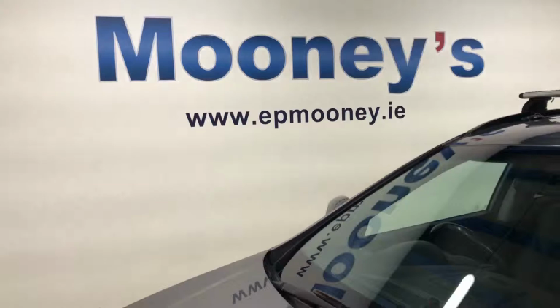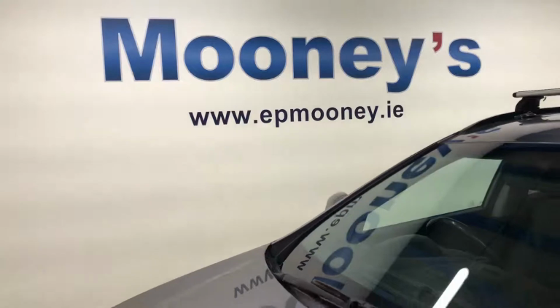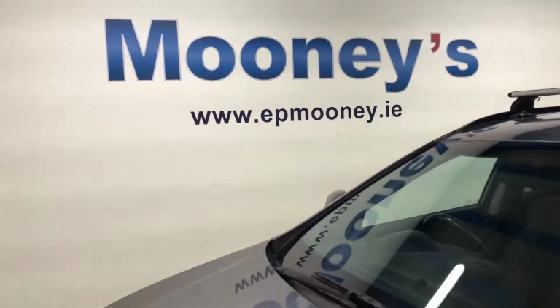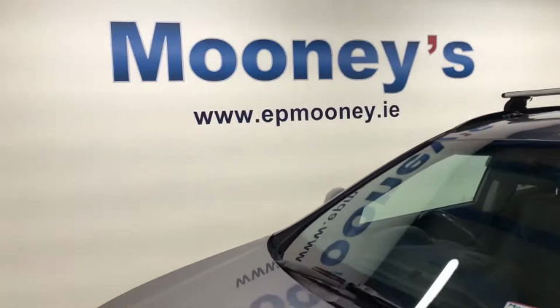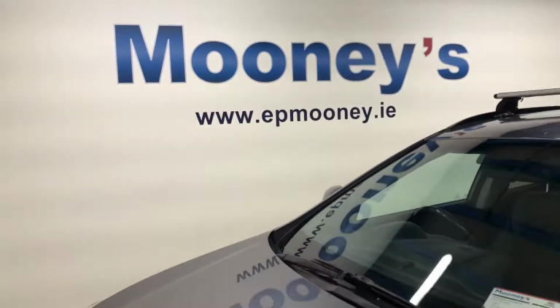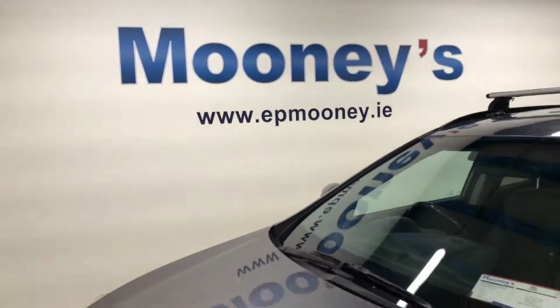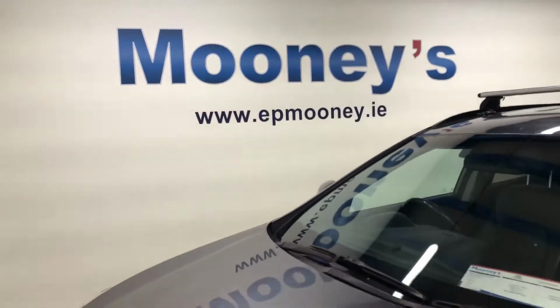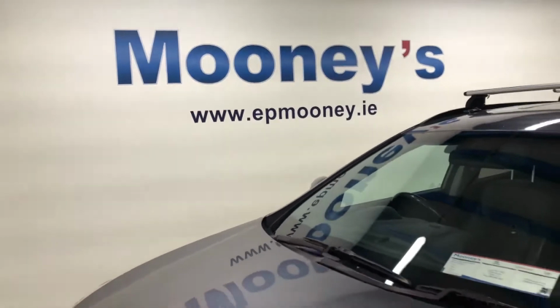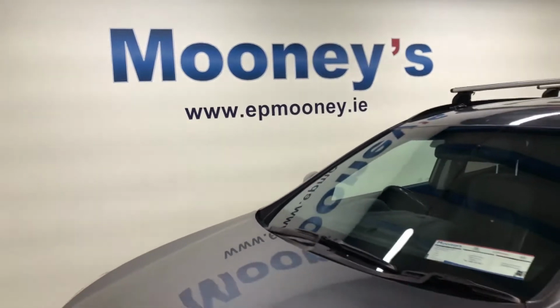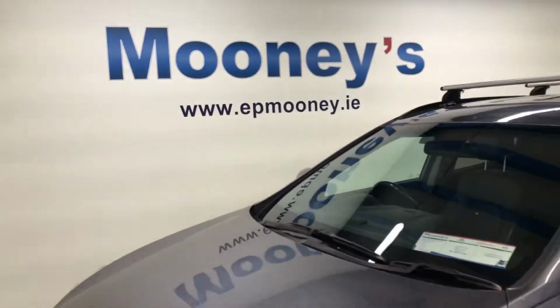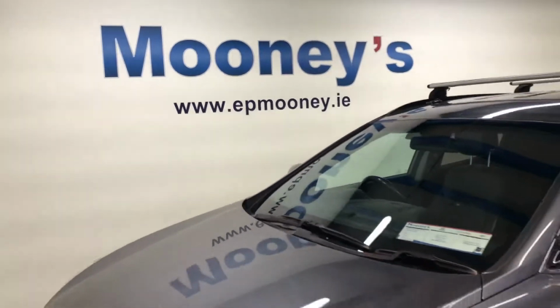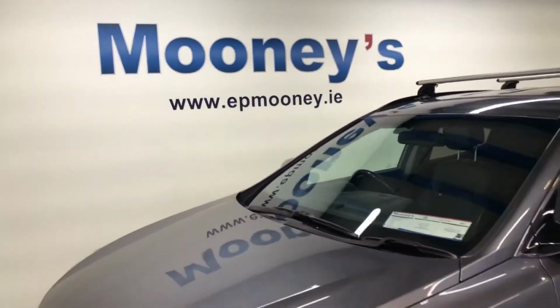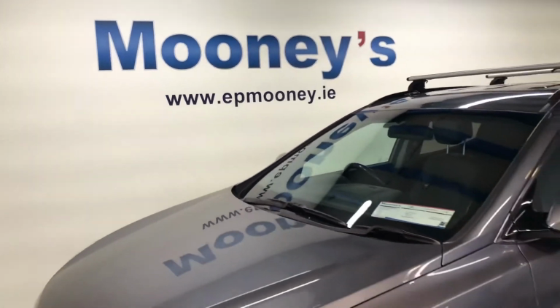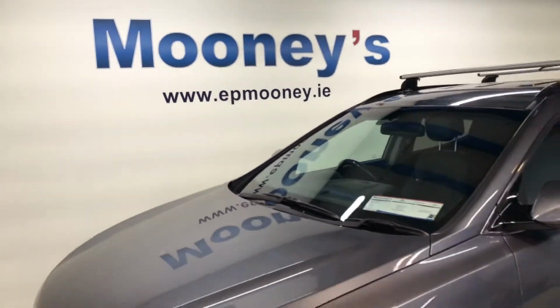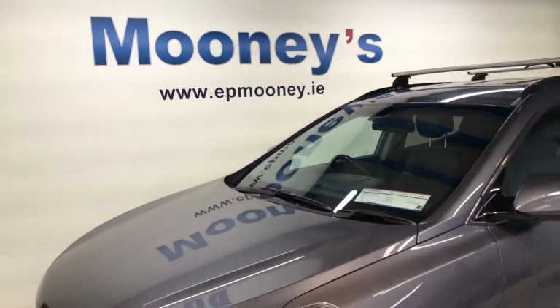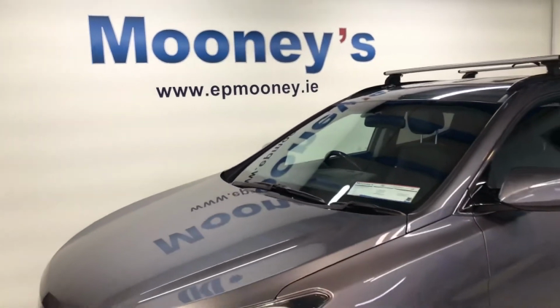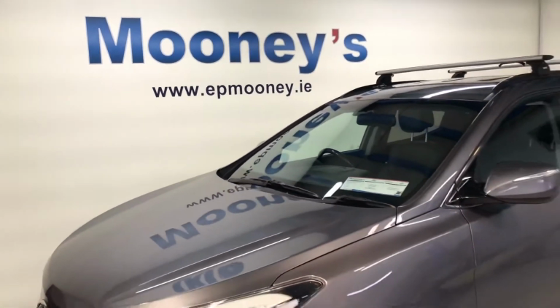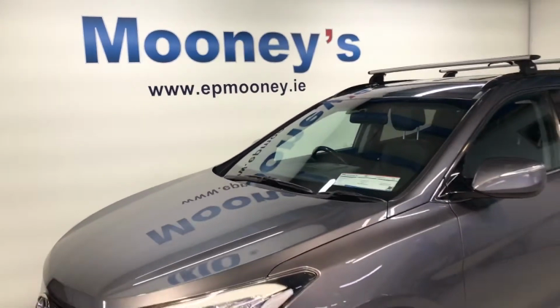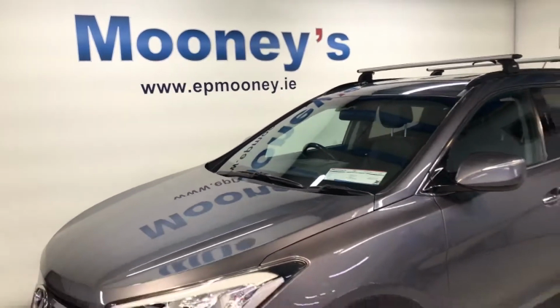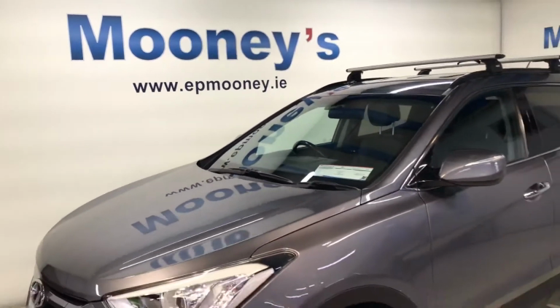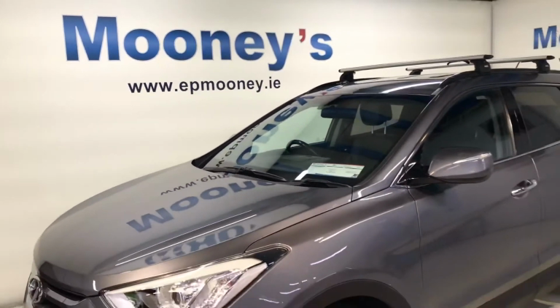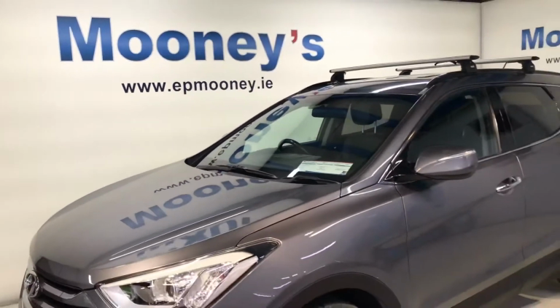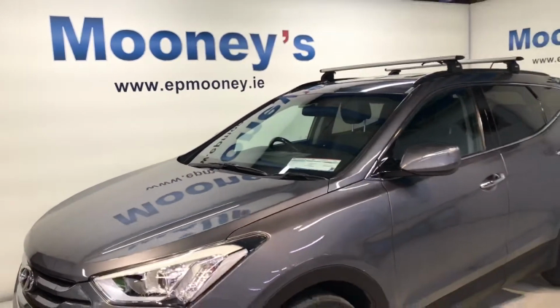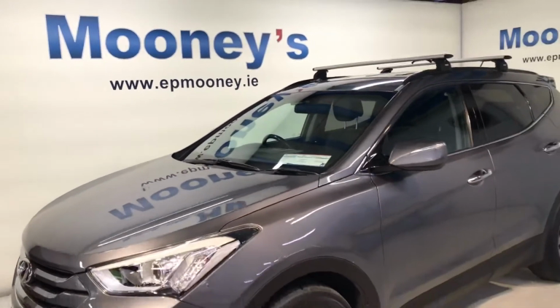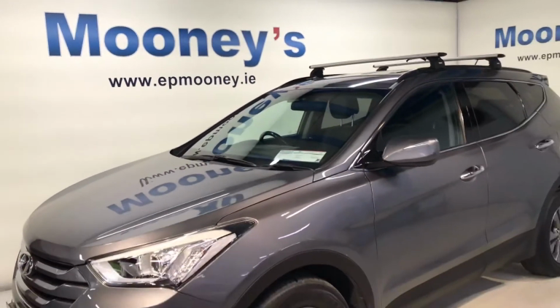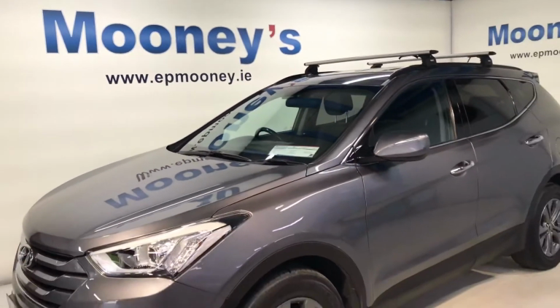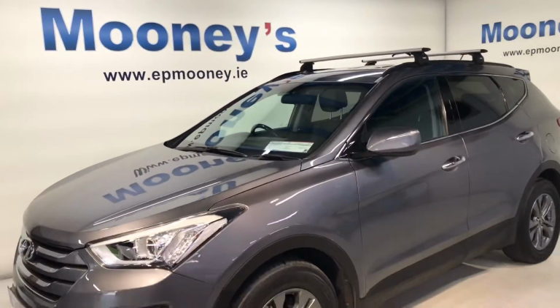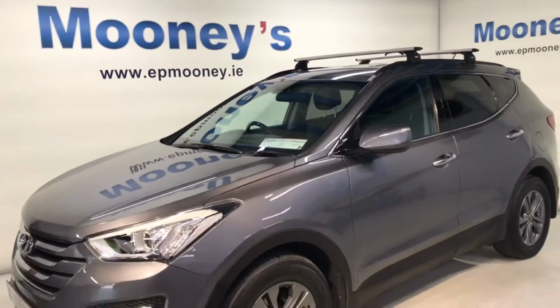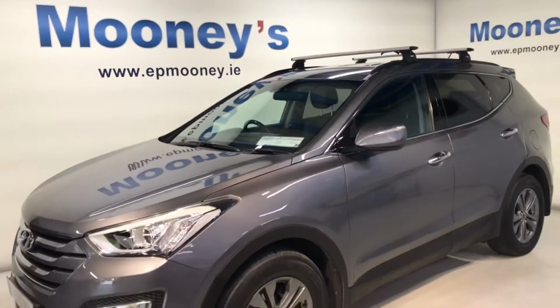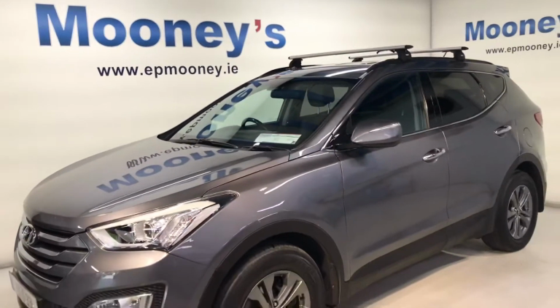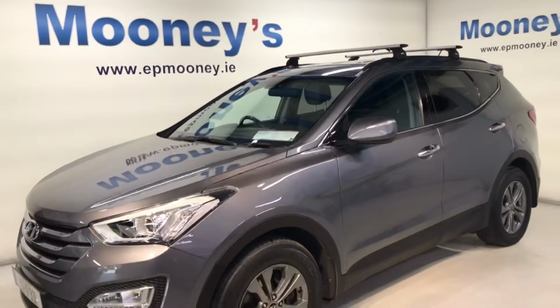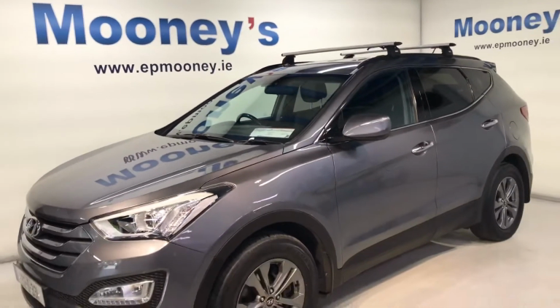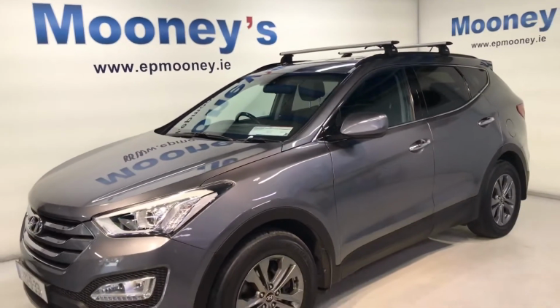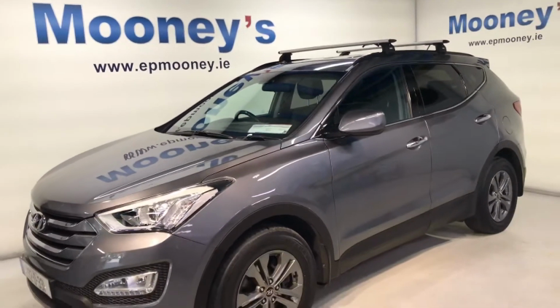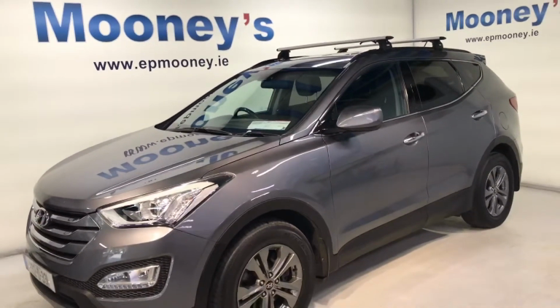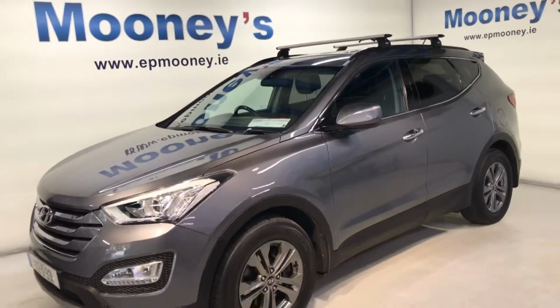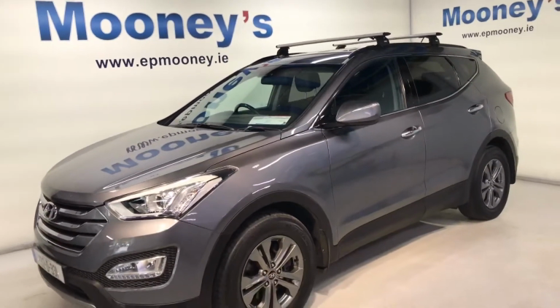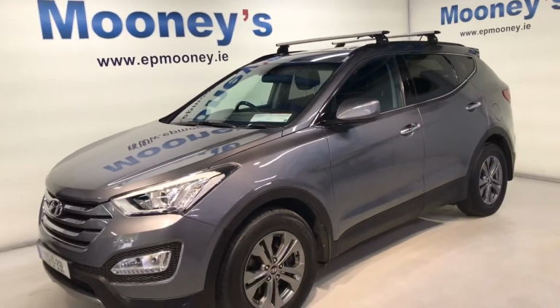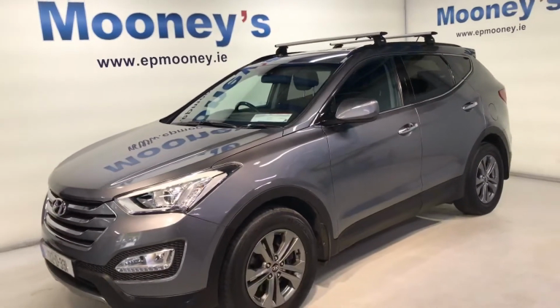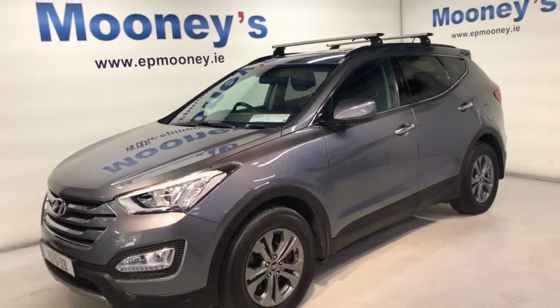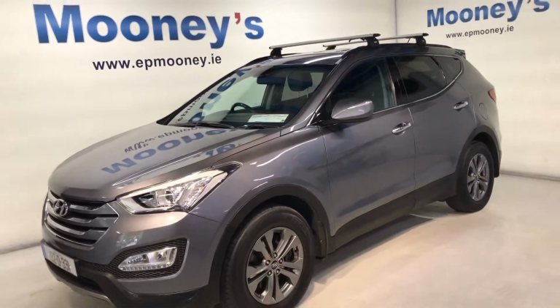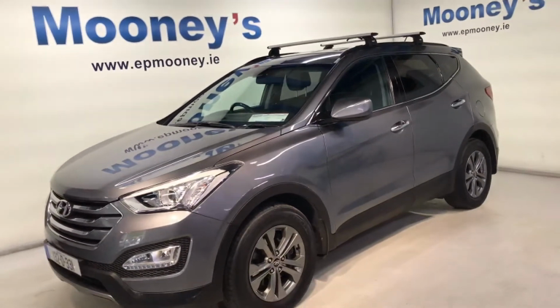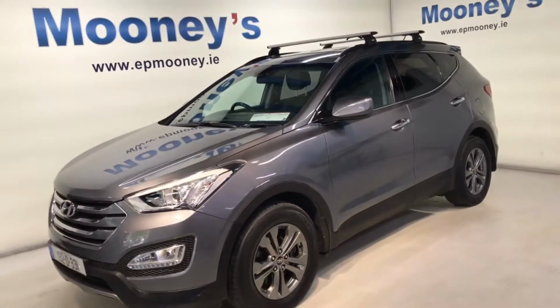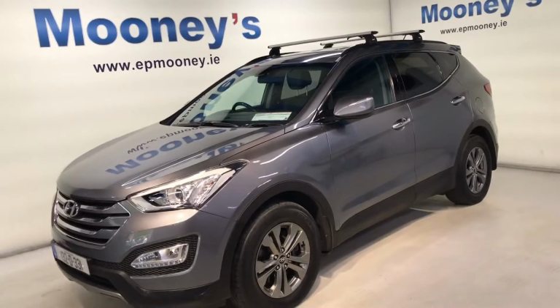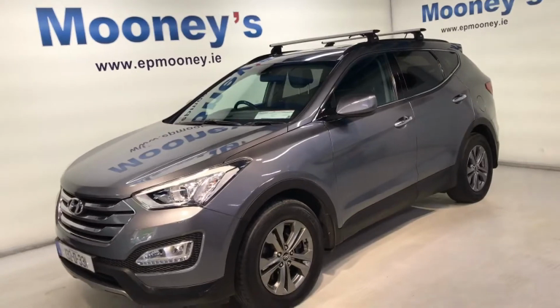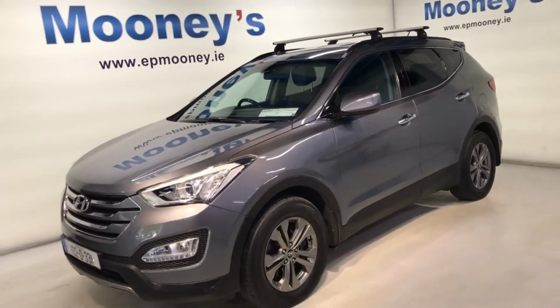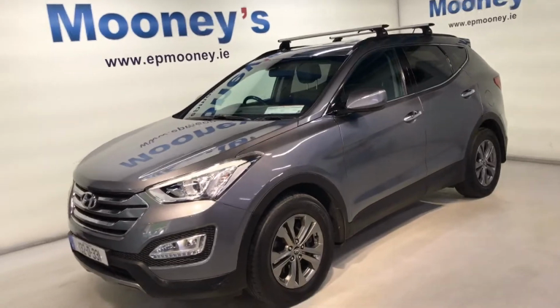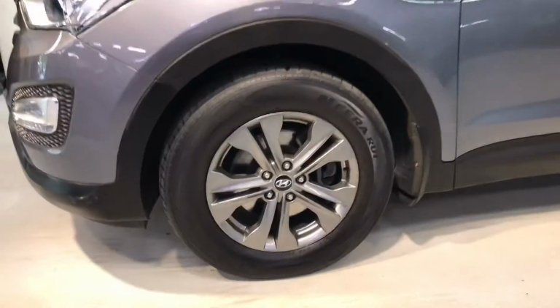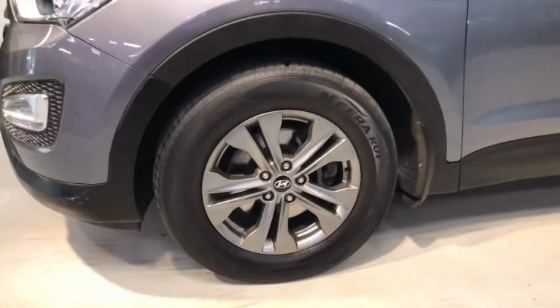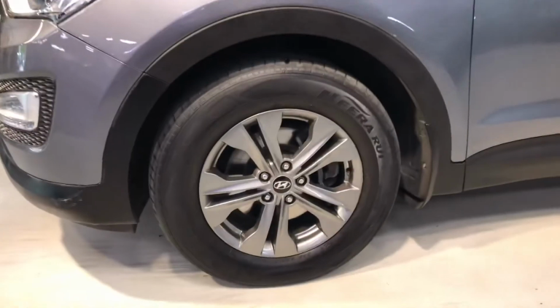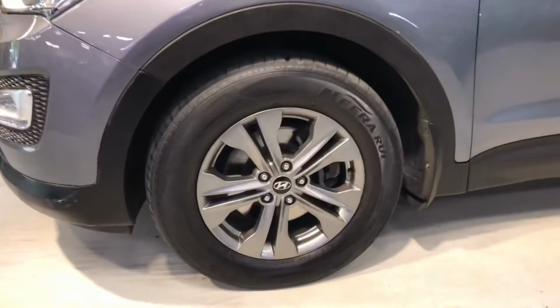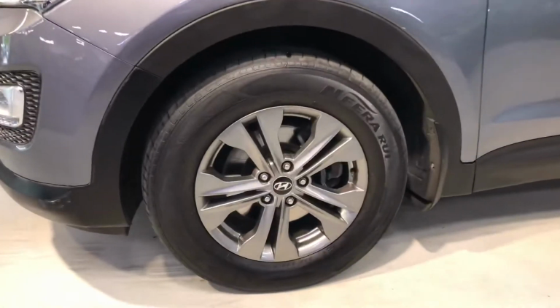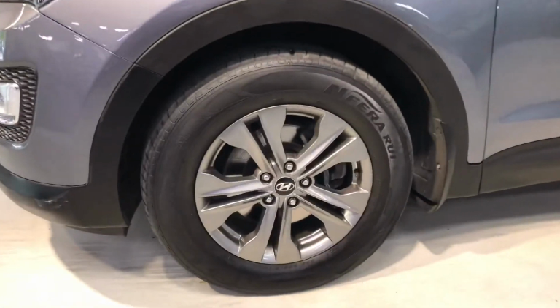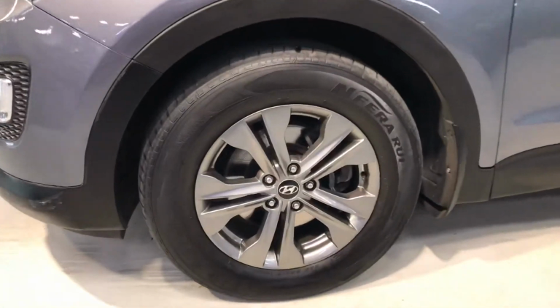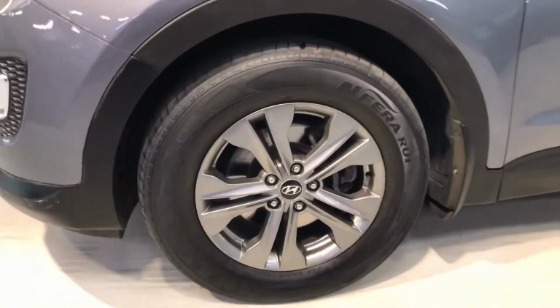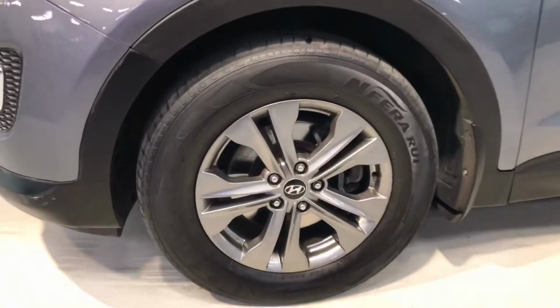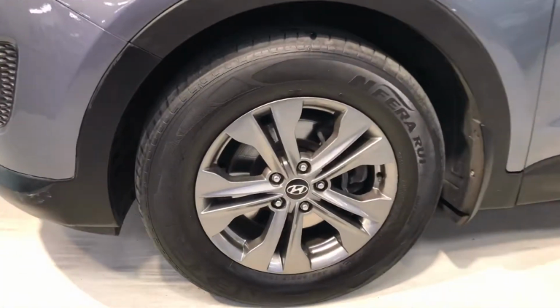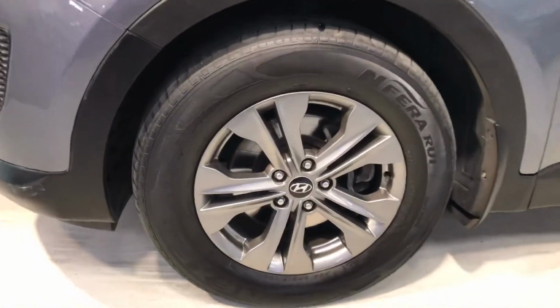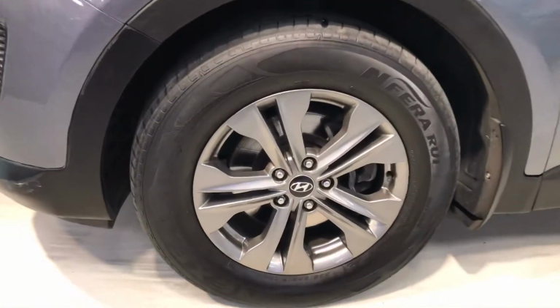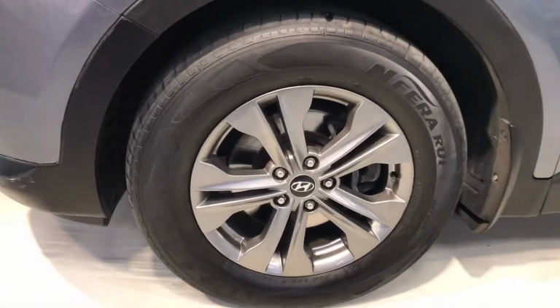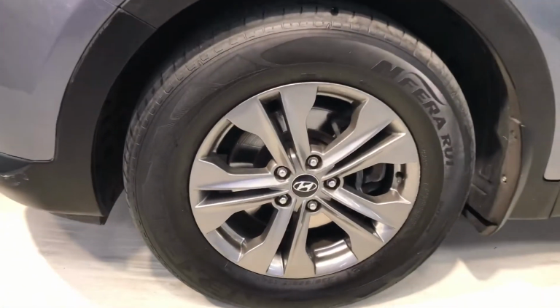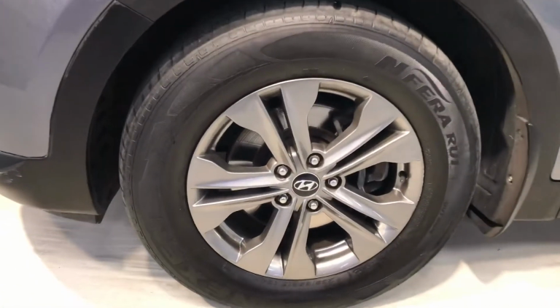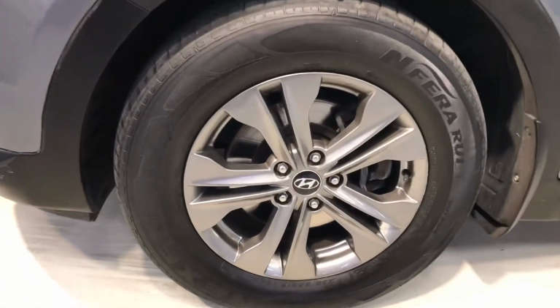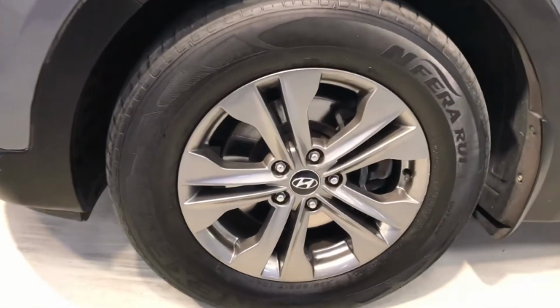Welcome to Mooney's Garage here on the Long Mile Road. Check out this clean four-wheel drive Santa Fe that's just arrived into stock.